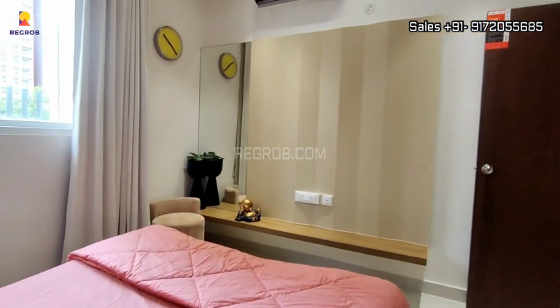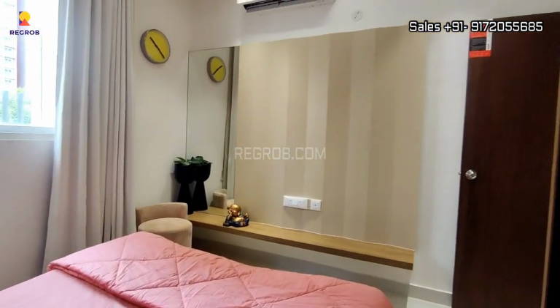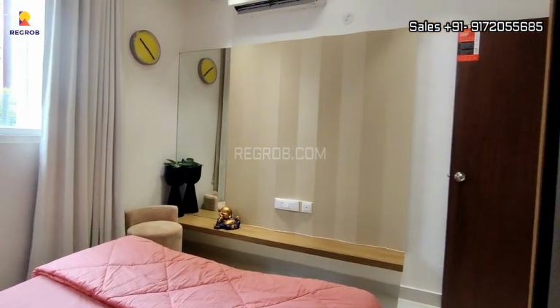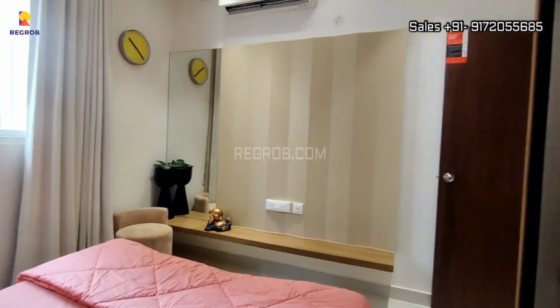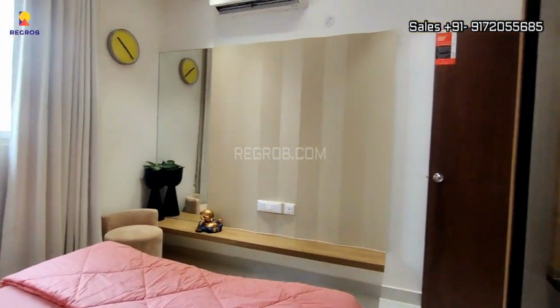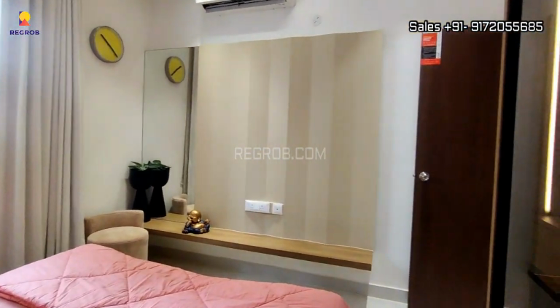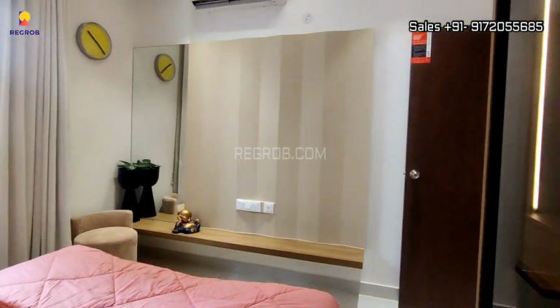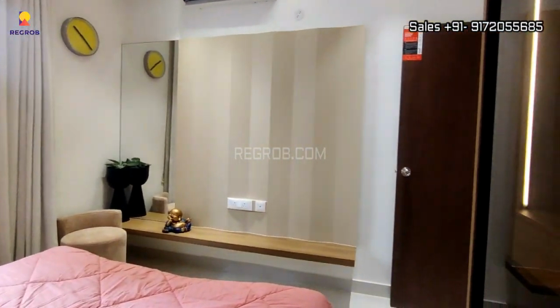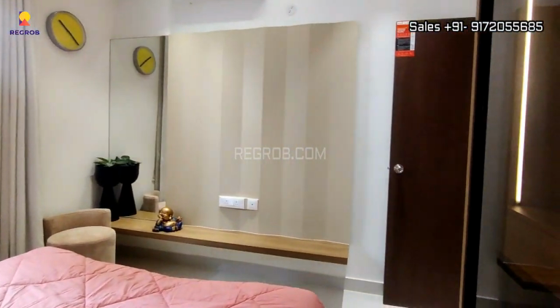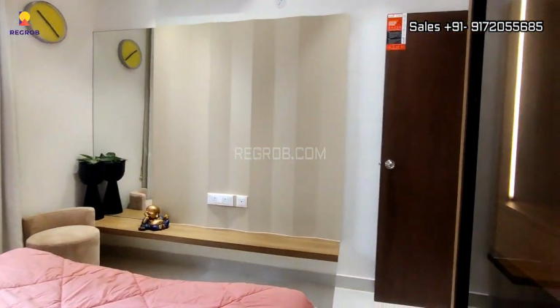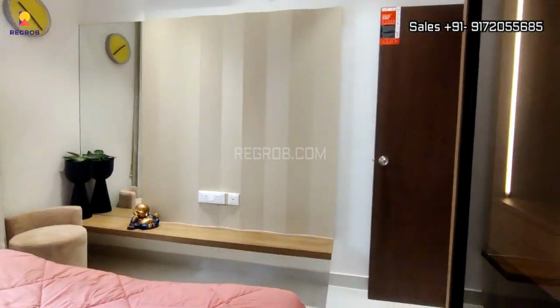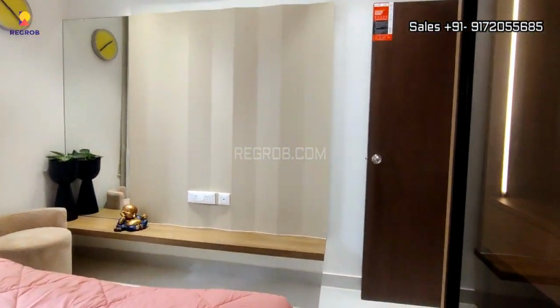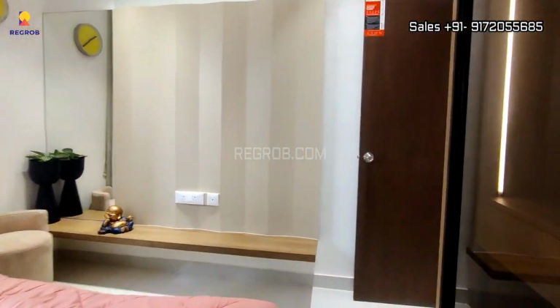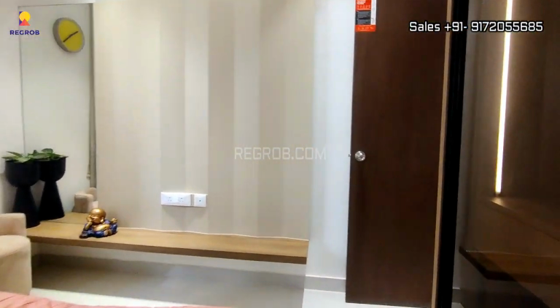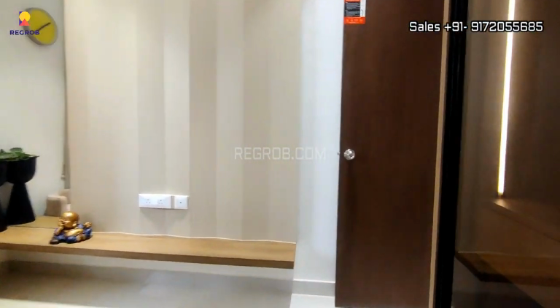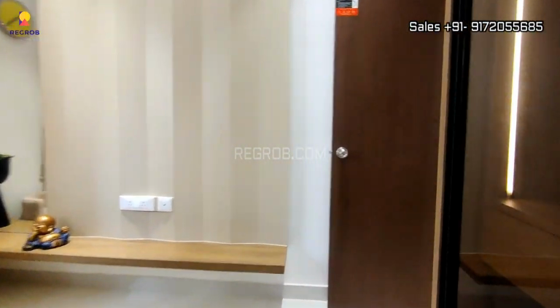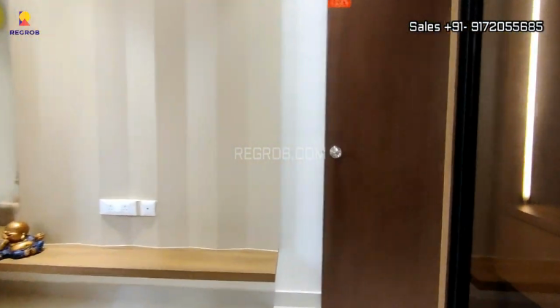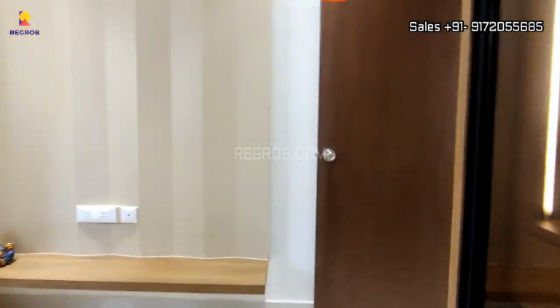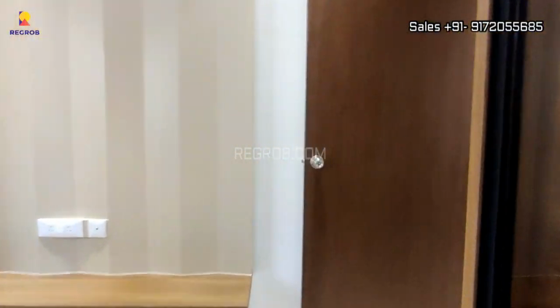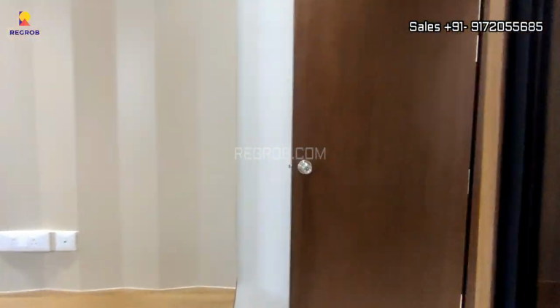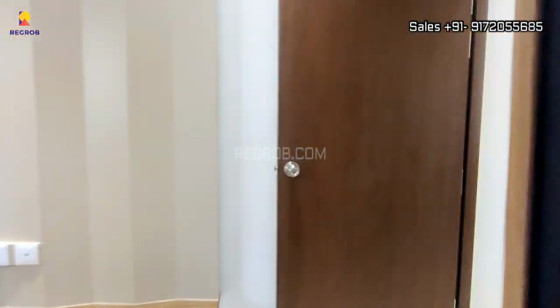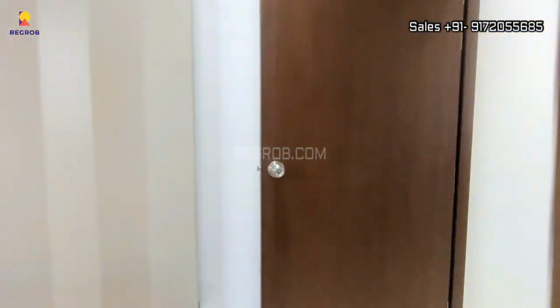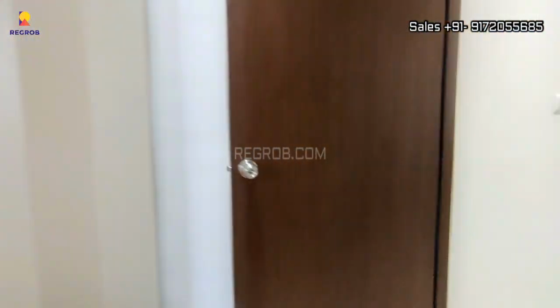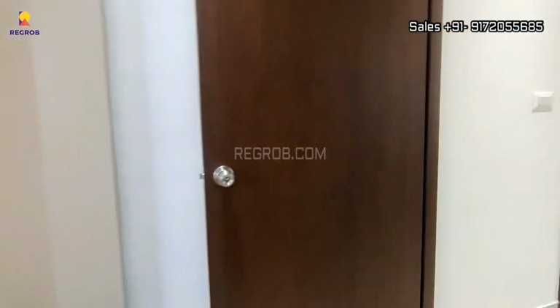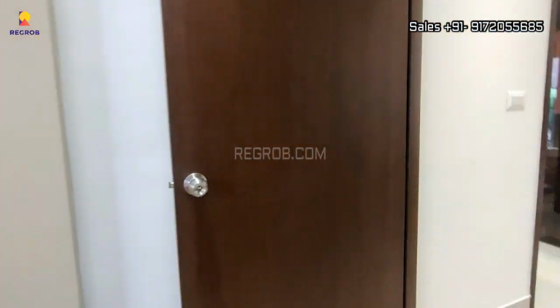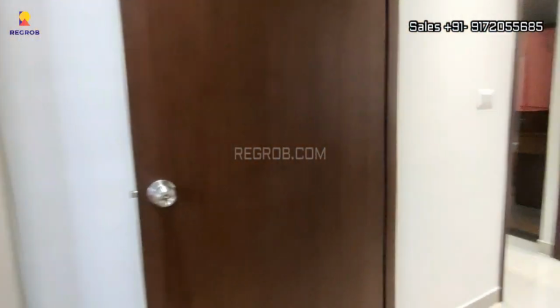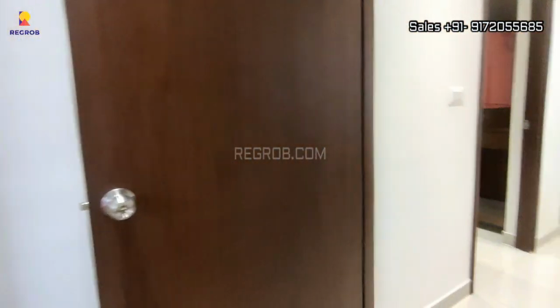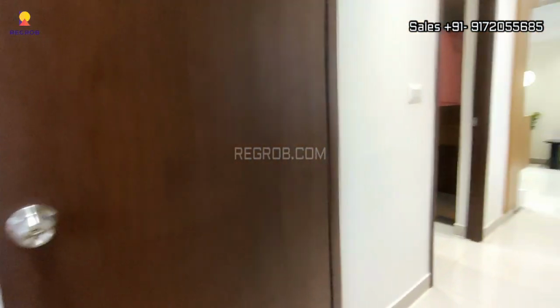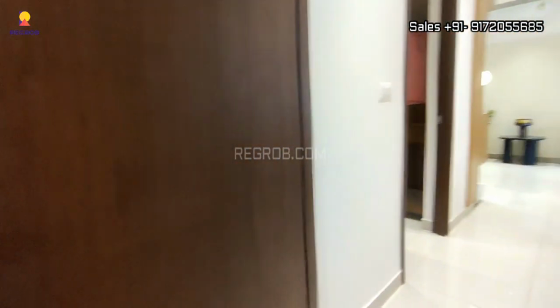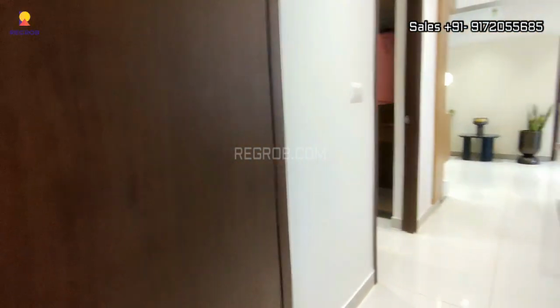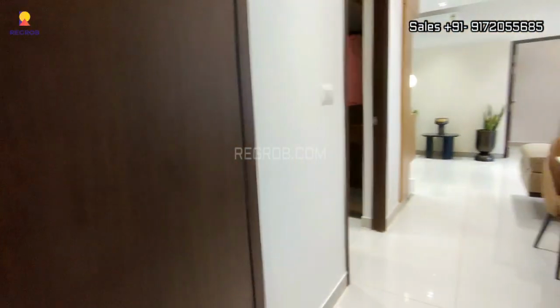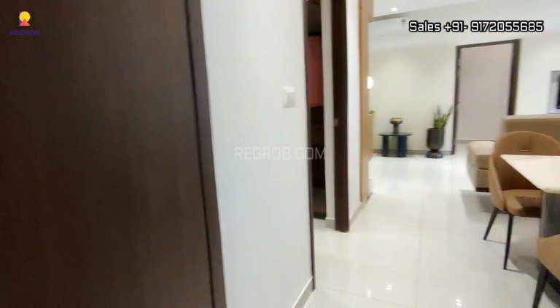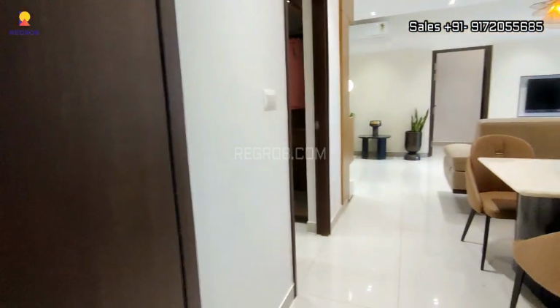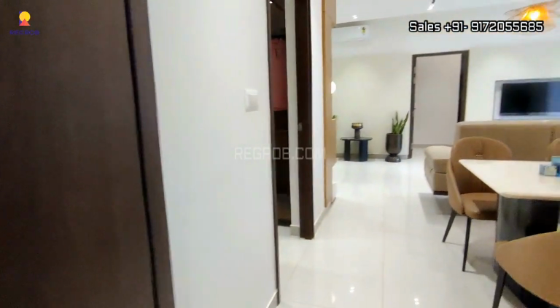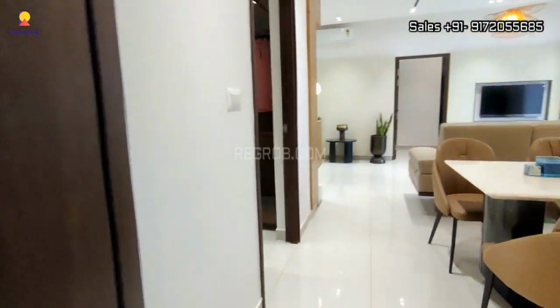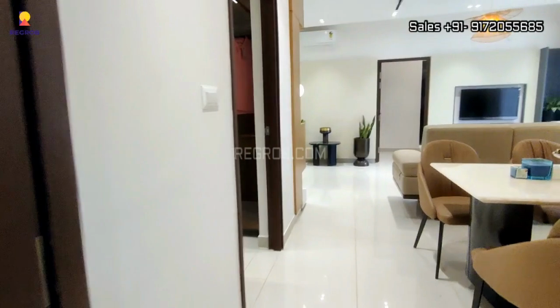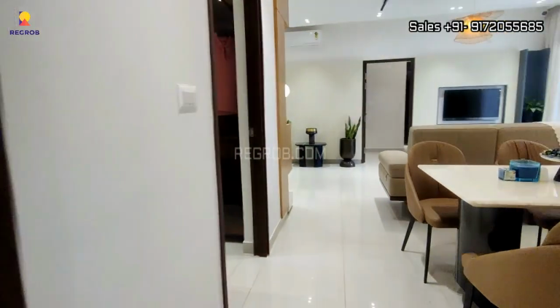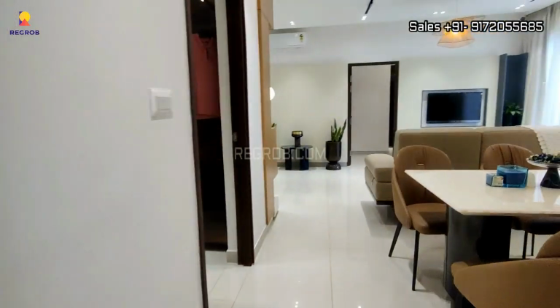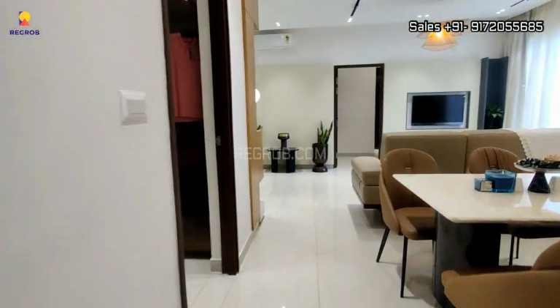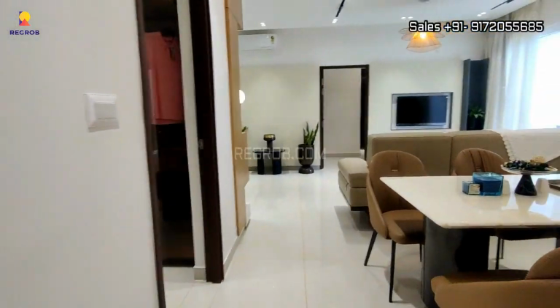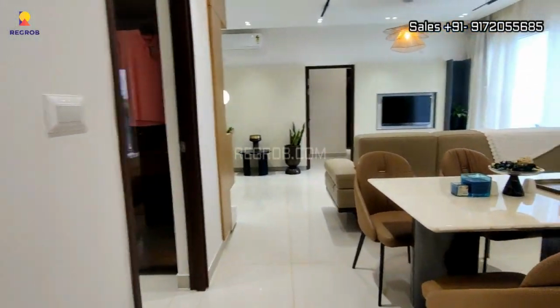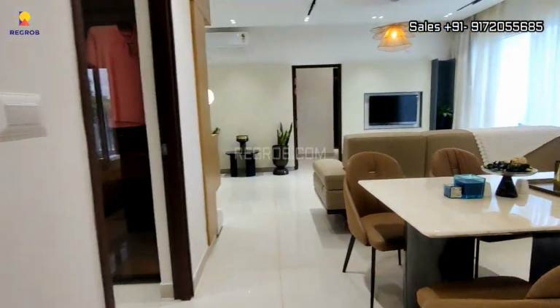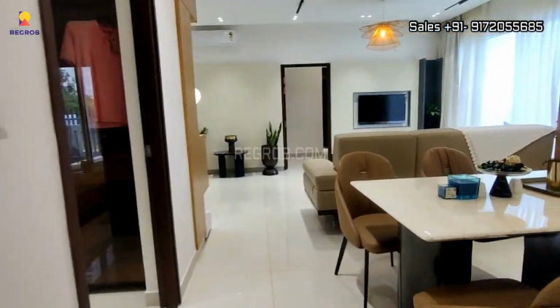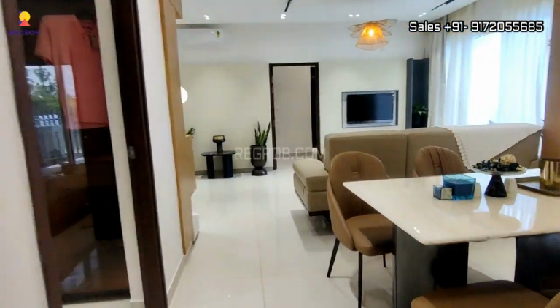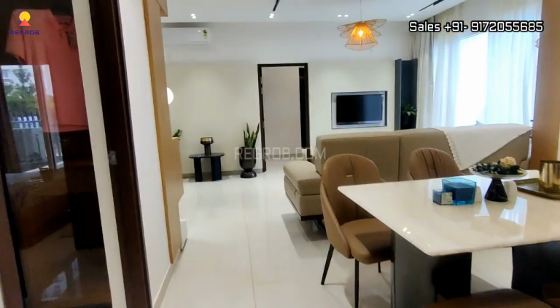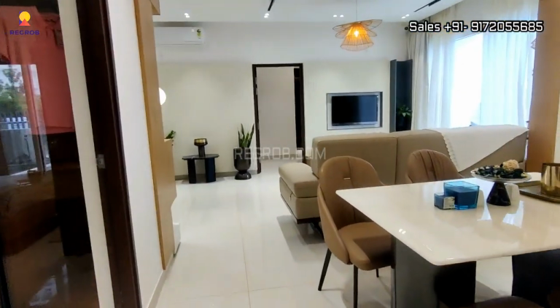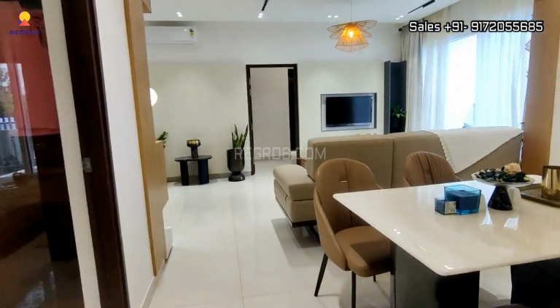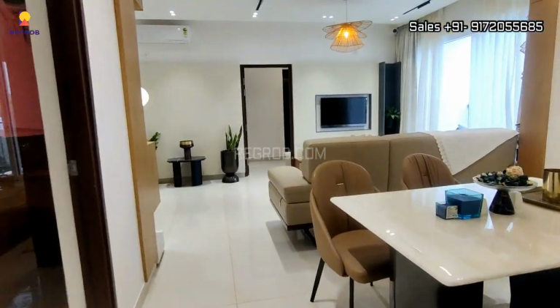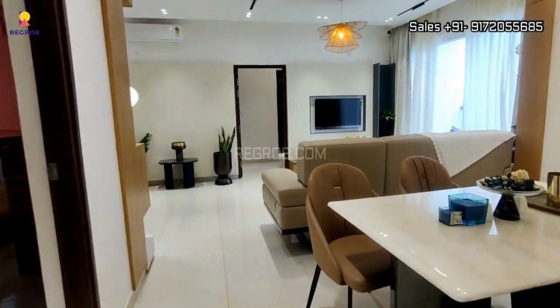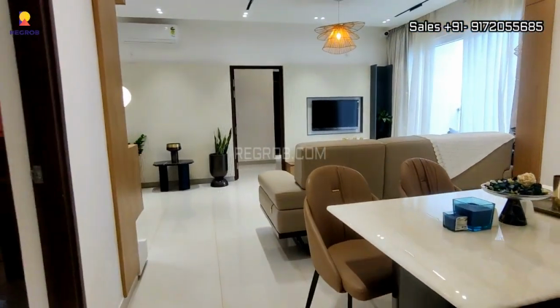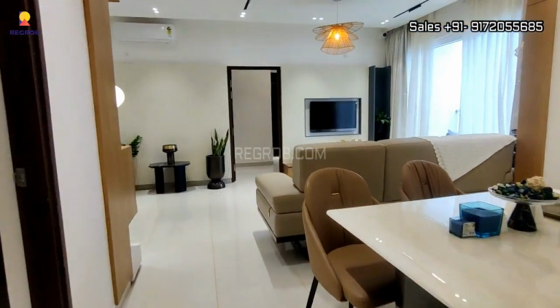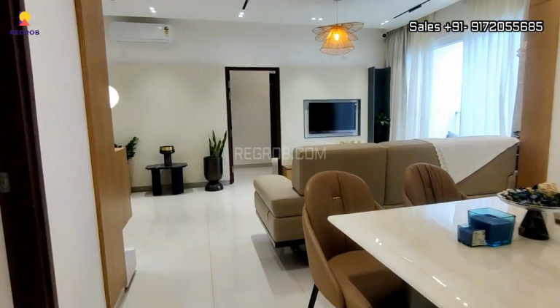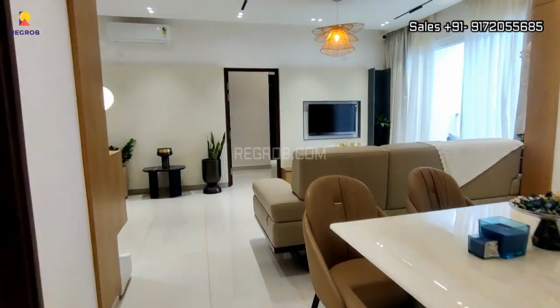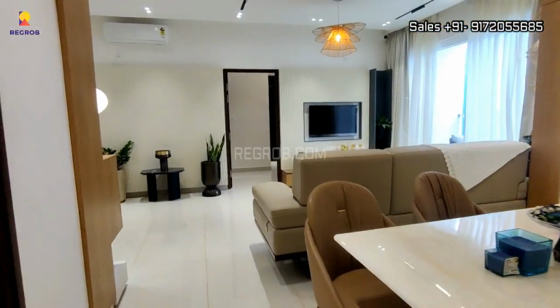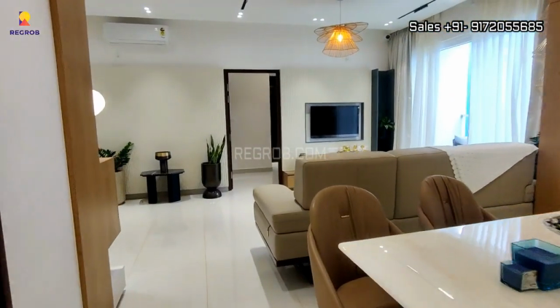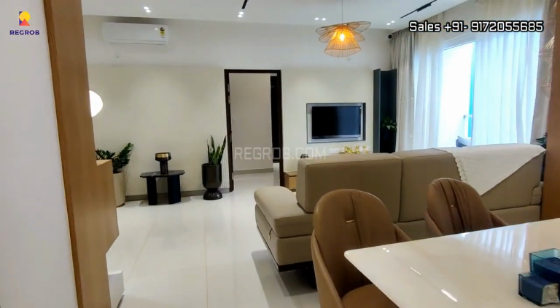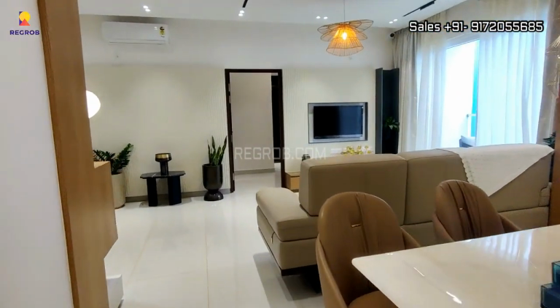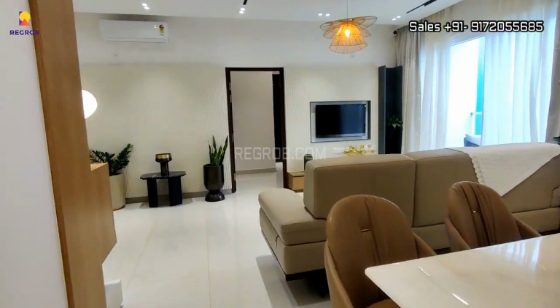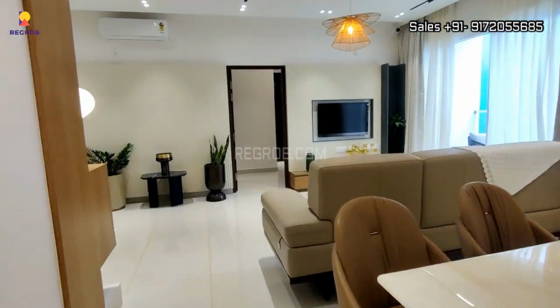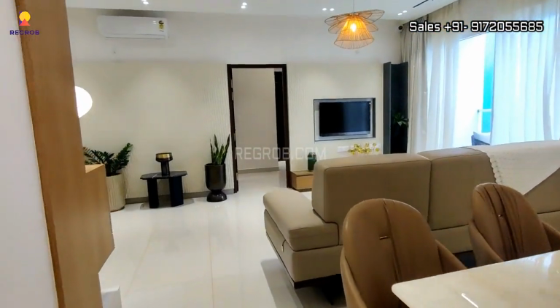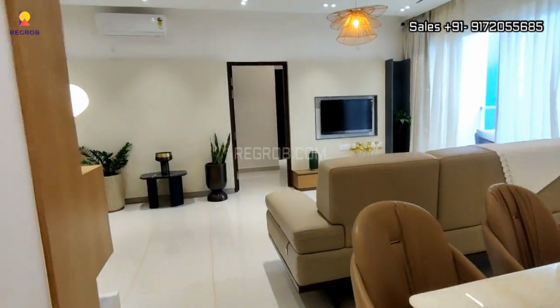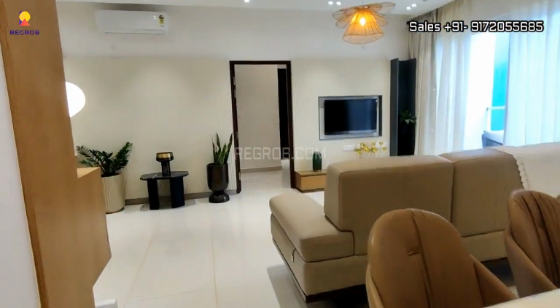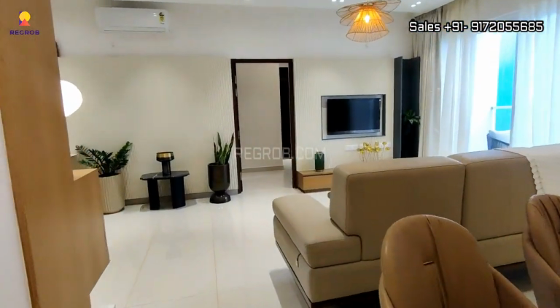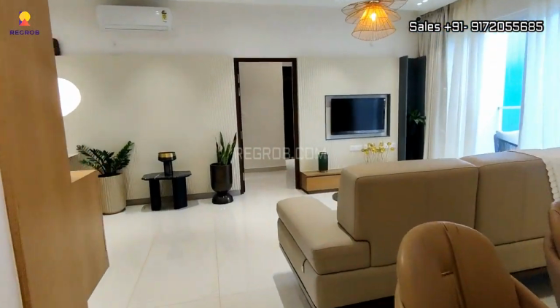So viewers, here we have shown you the 3 BHK model apartment of MJR North Park. That's all in this video.